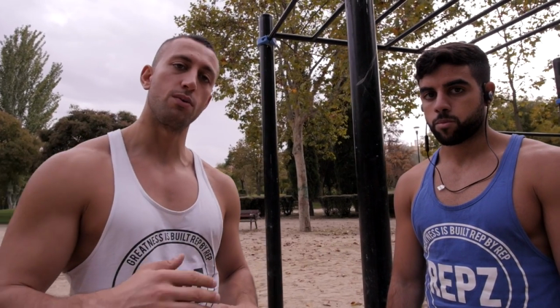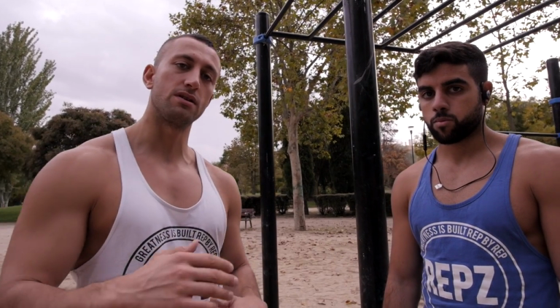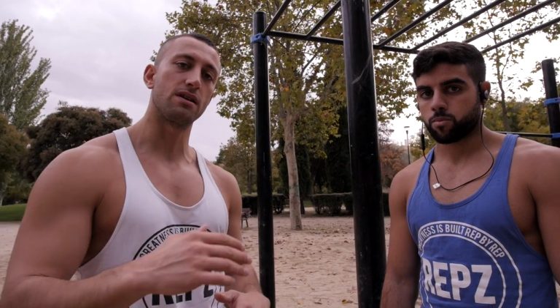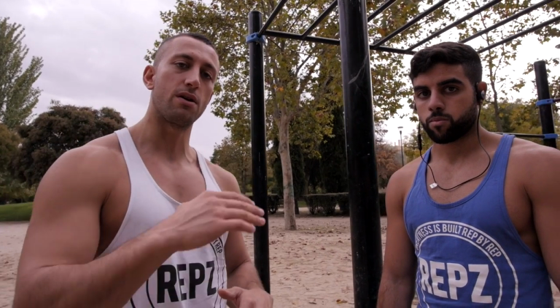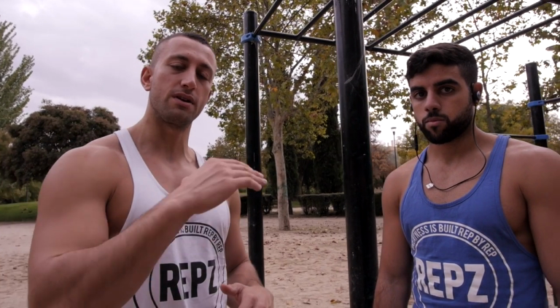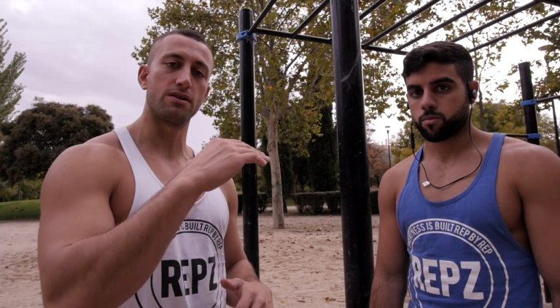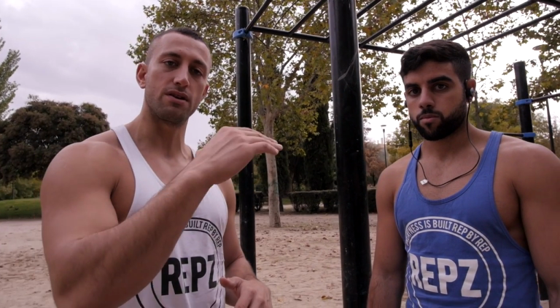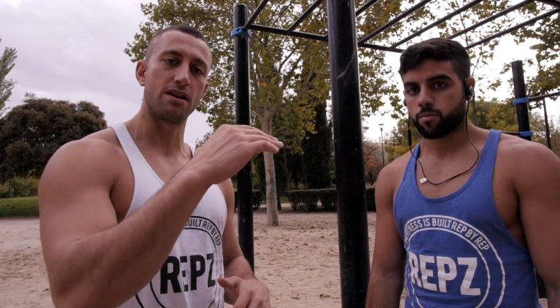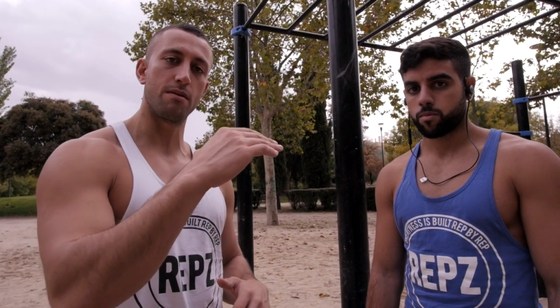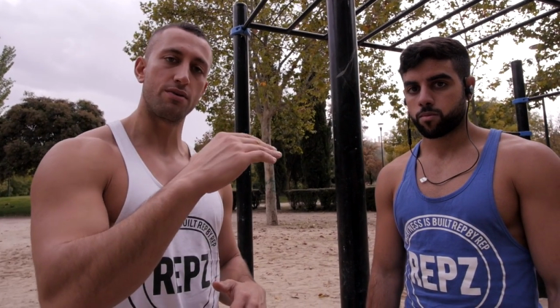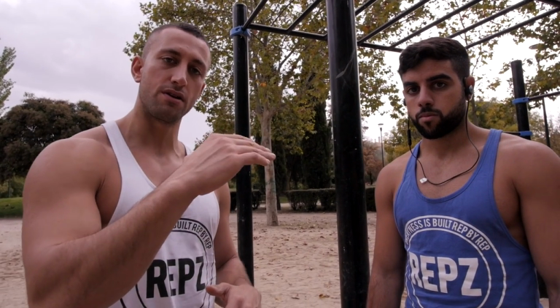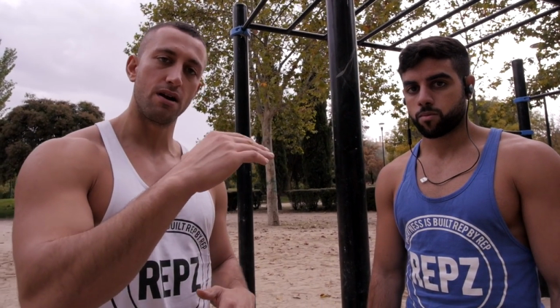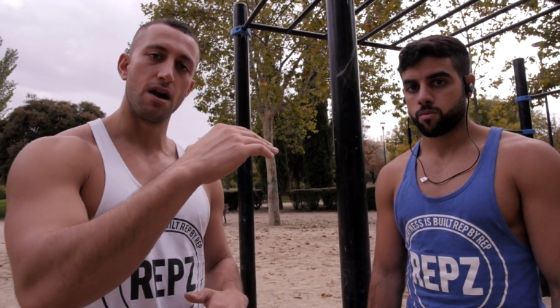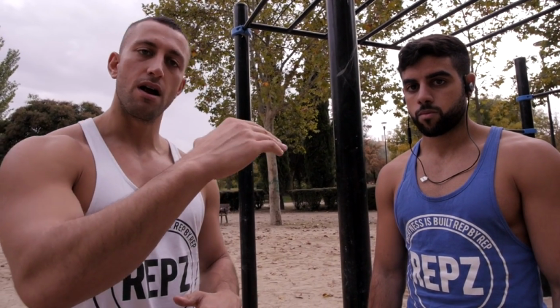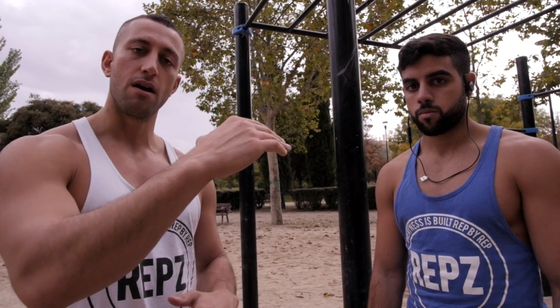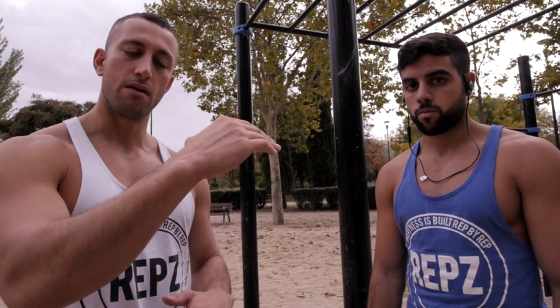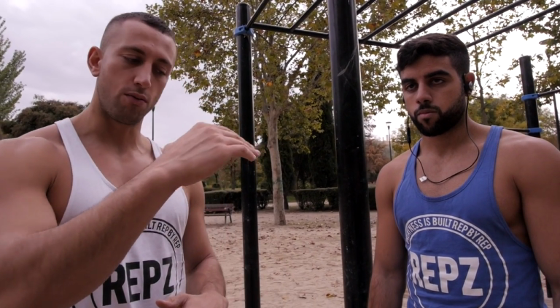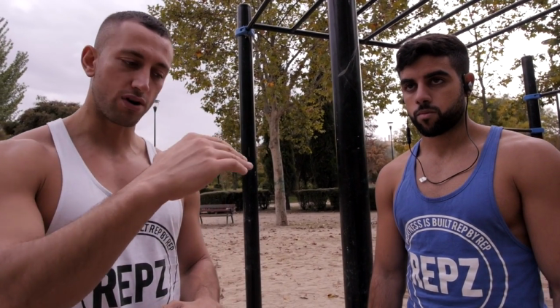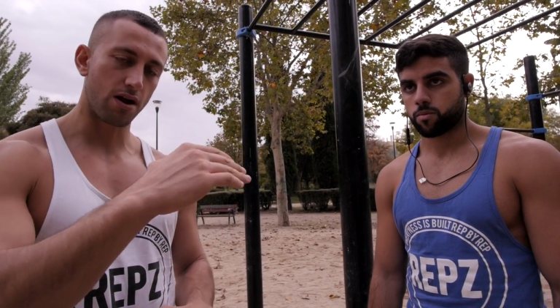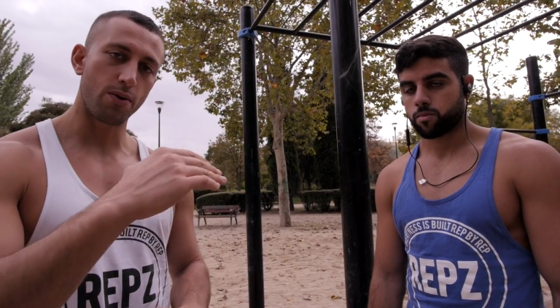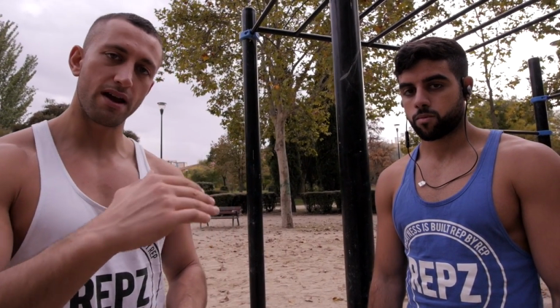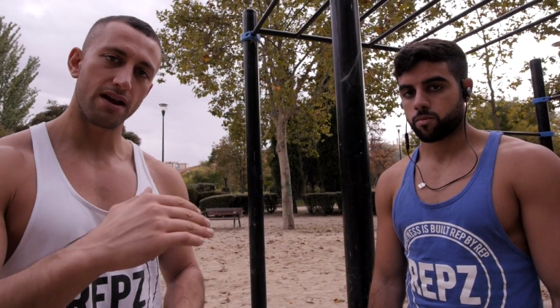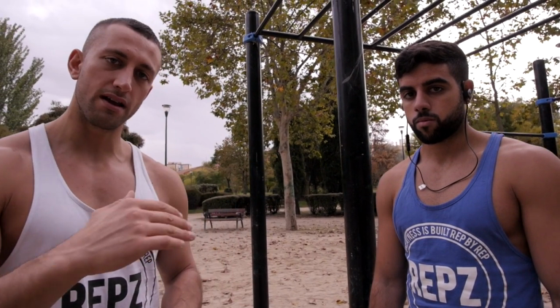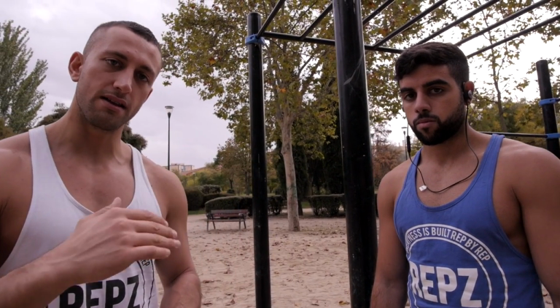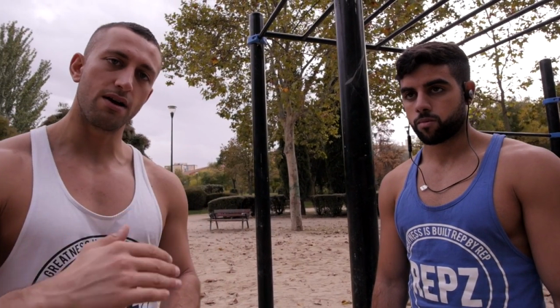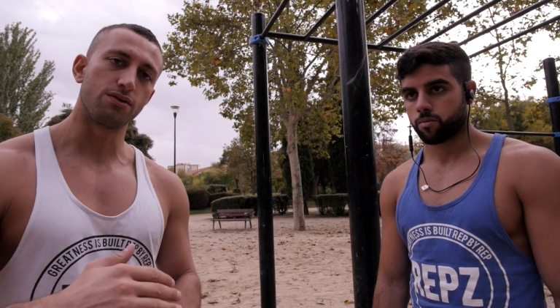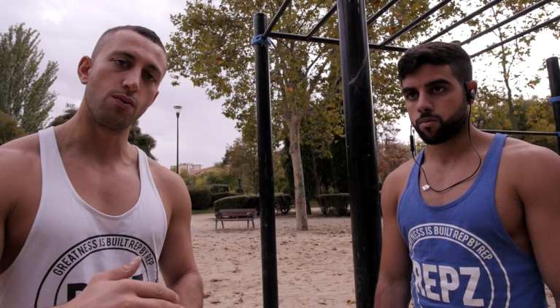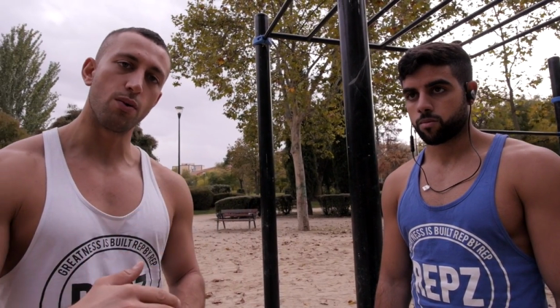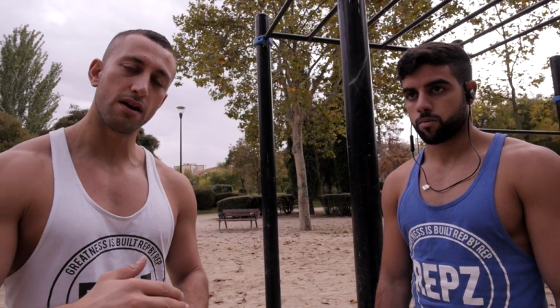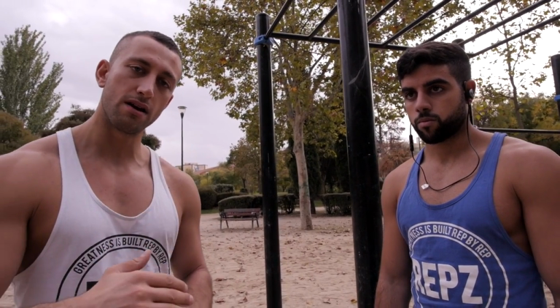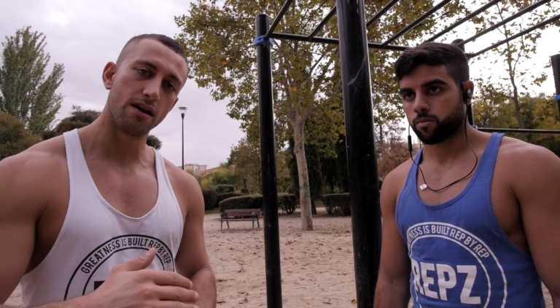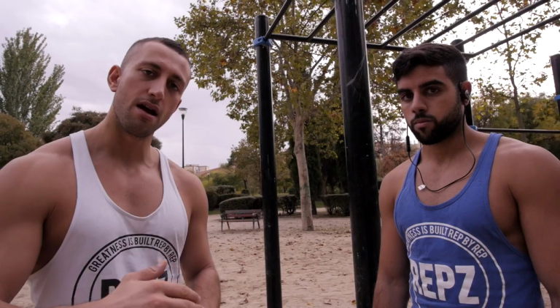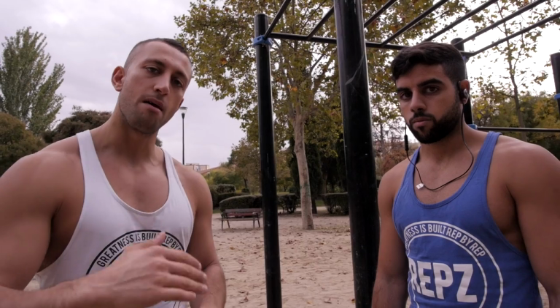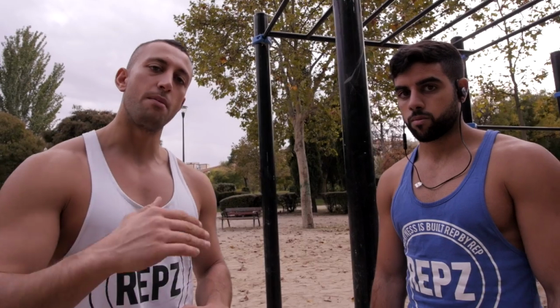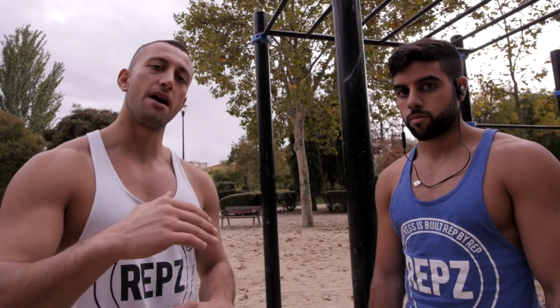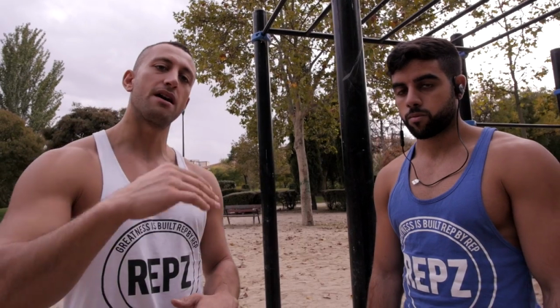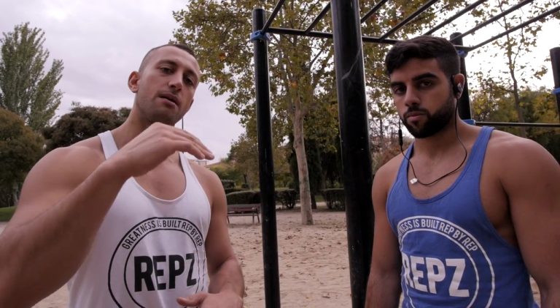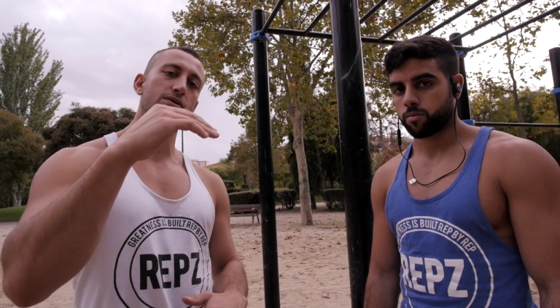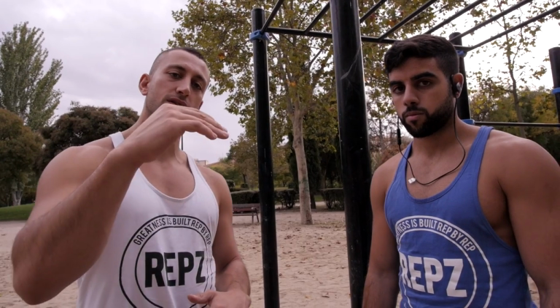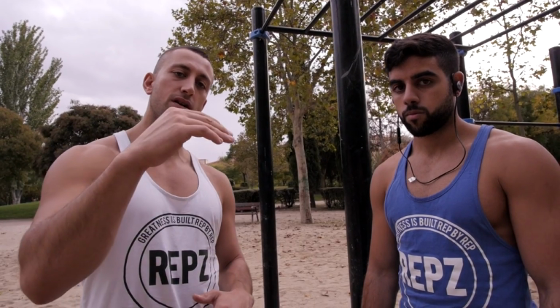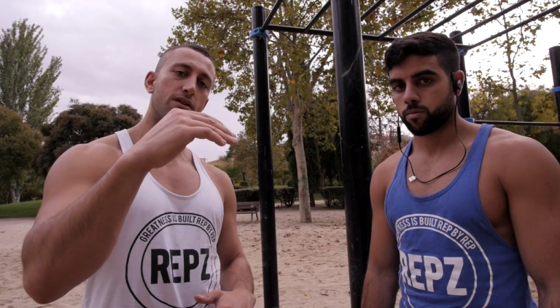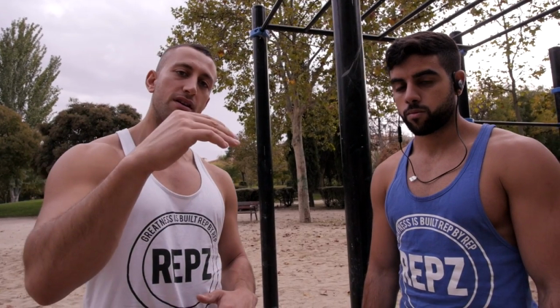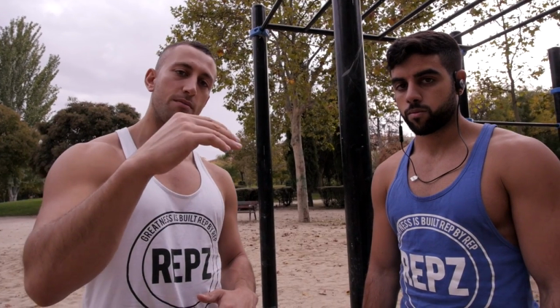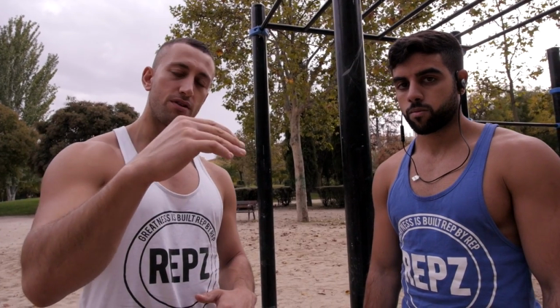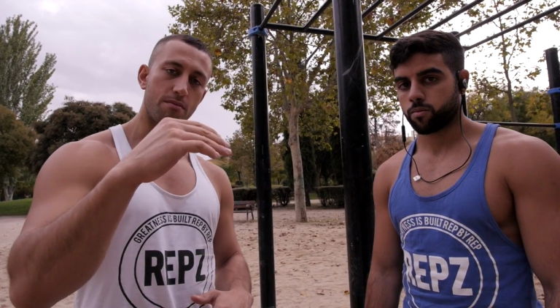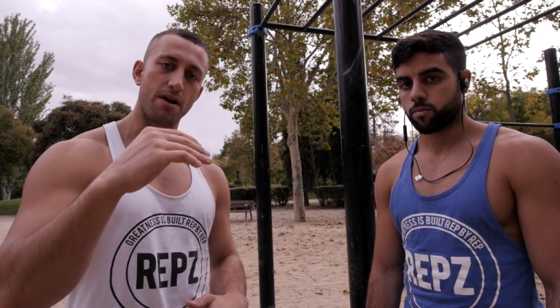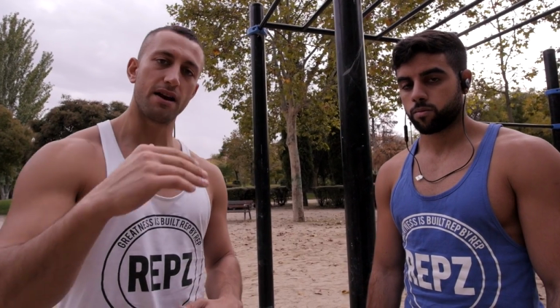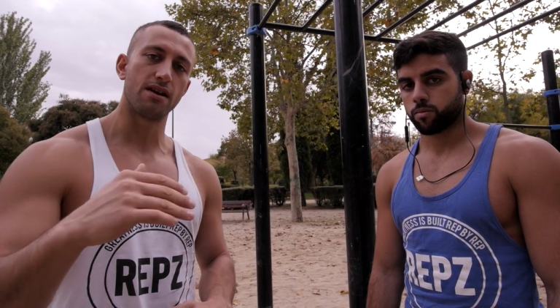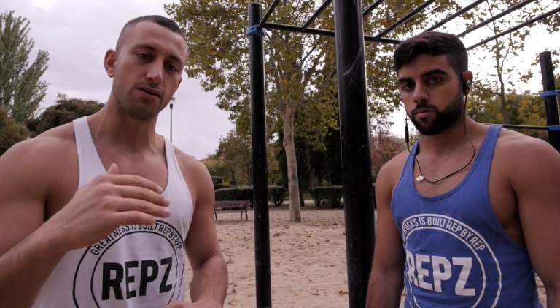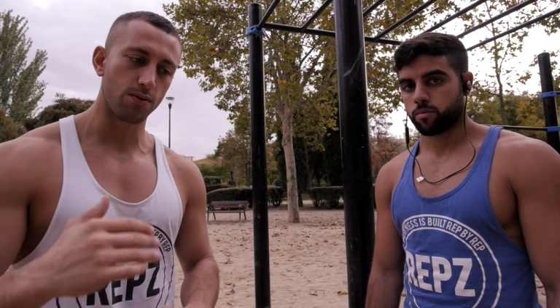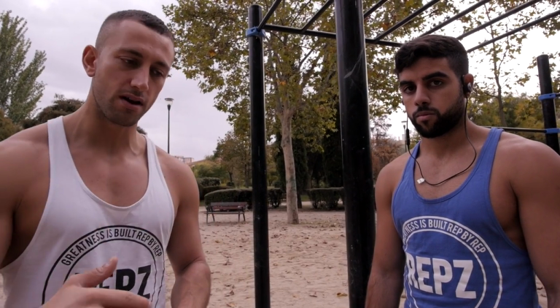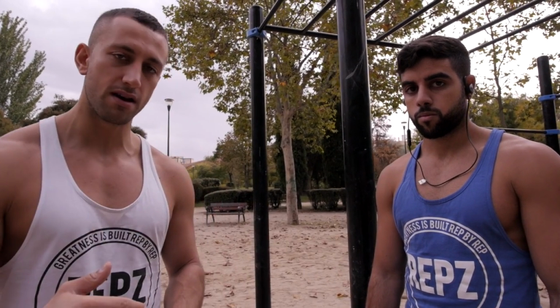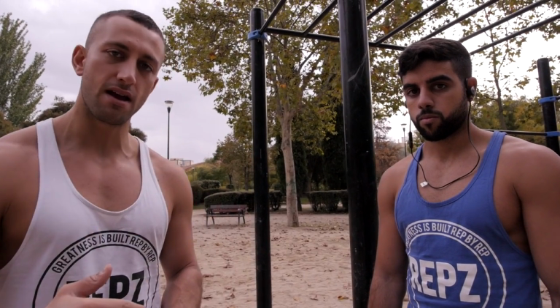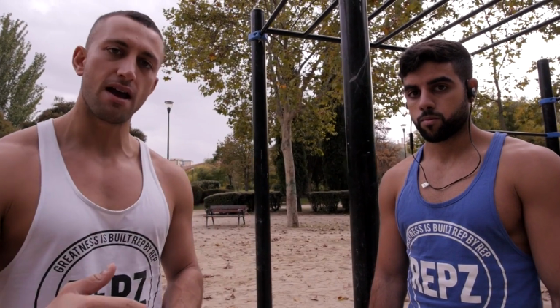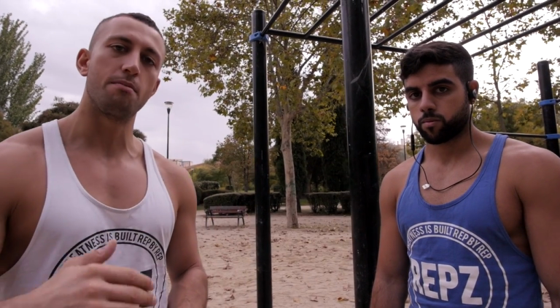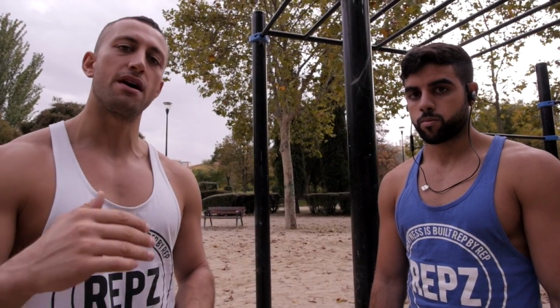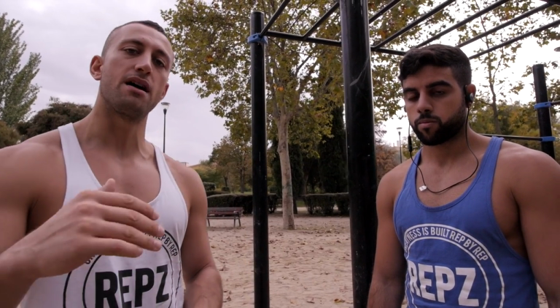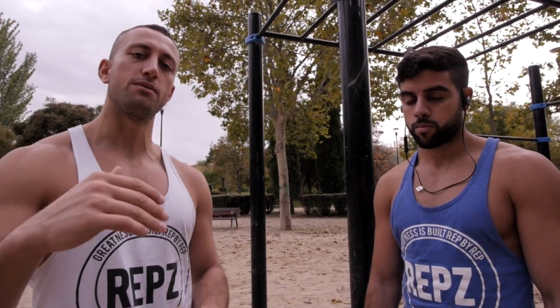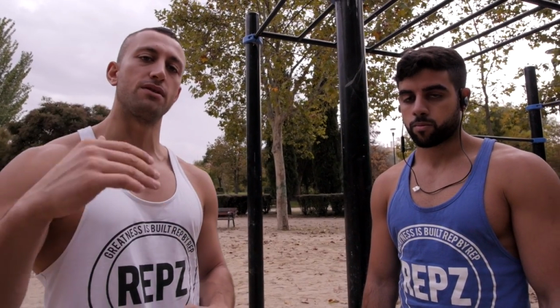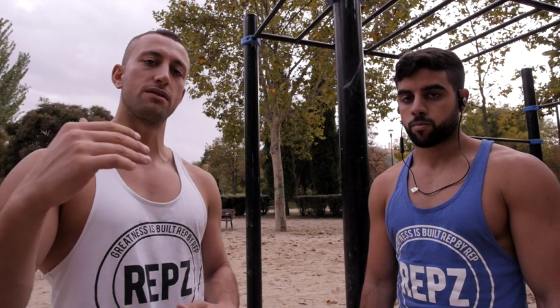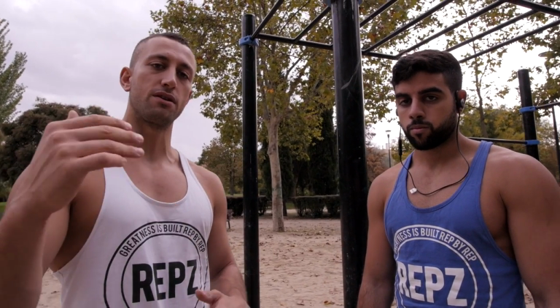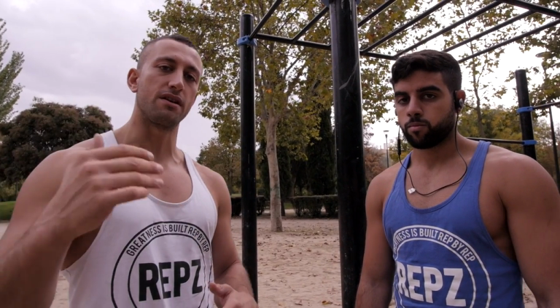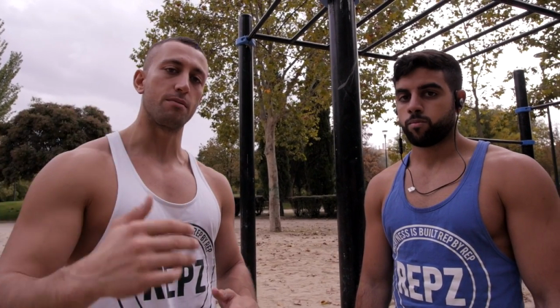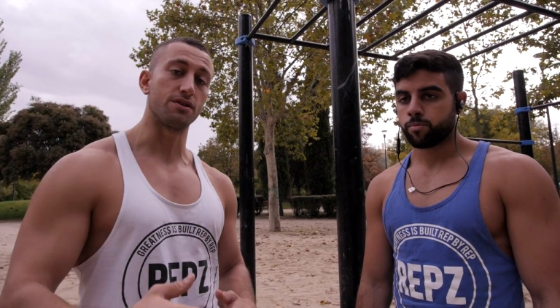So we'll start with a certain number, work our way down to one, back up to the starting number, back down to one and back up to the starting number.